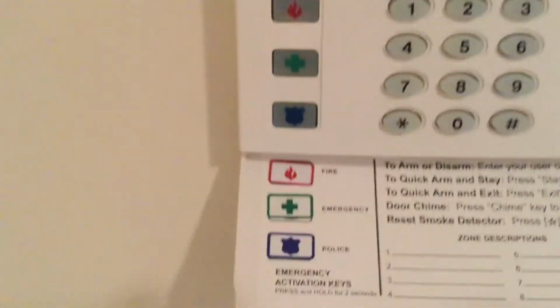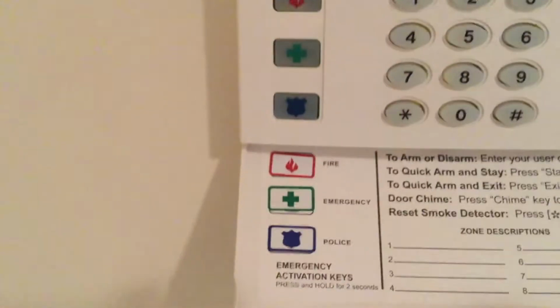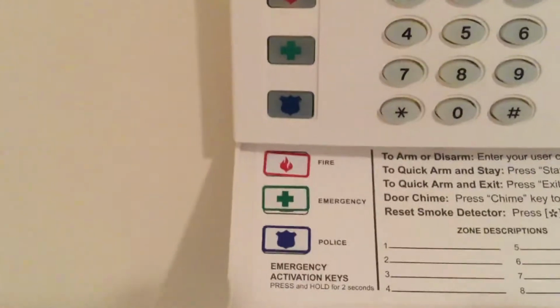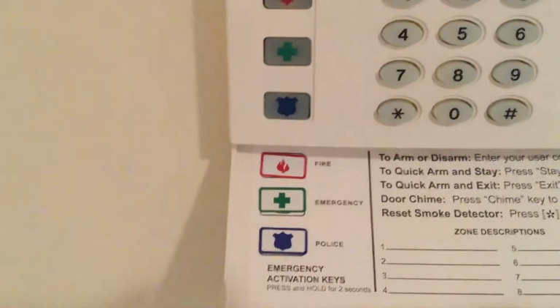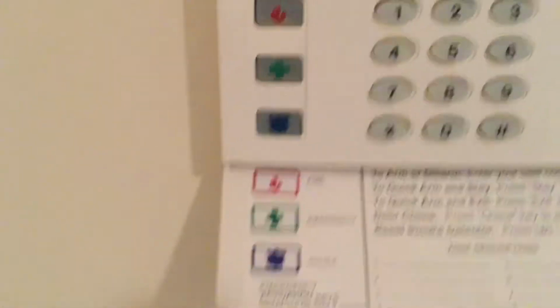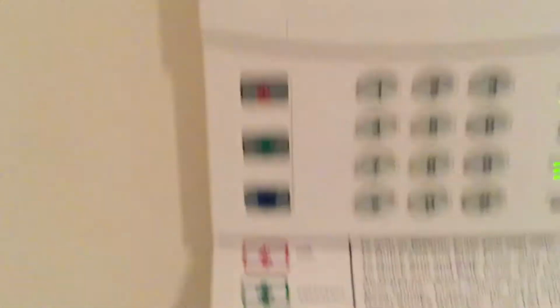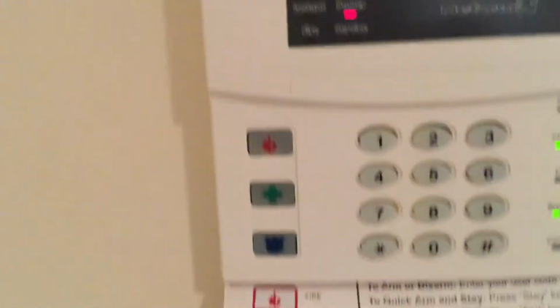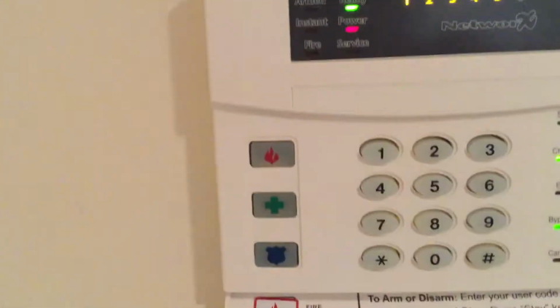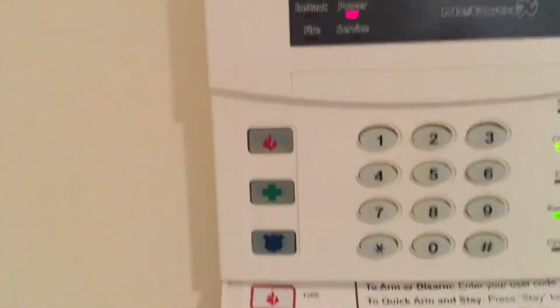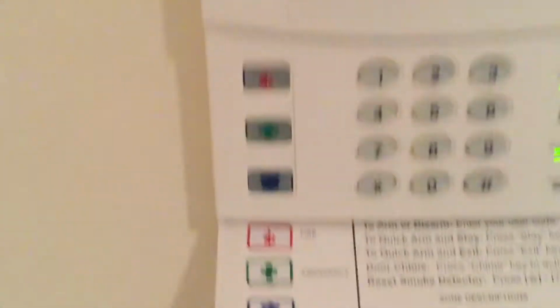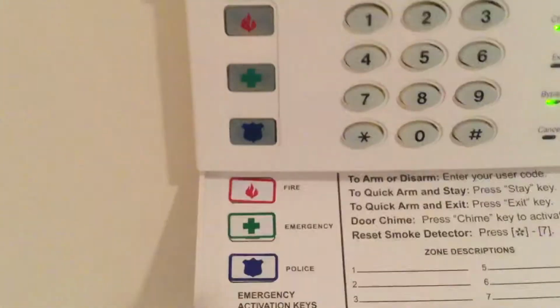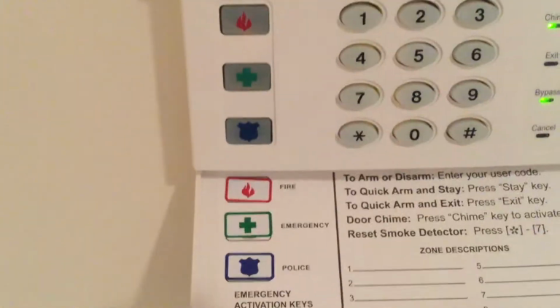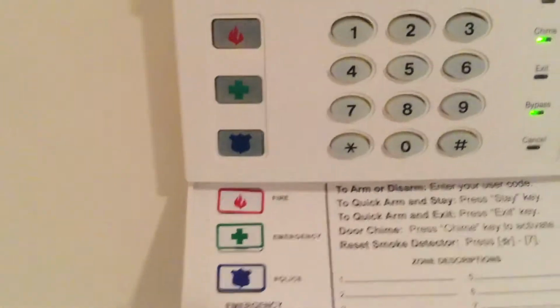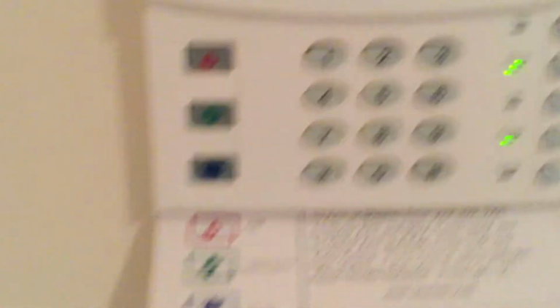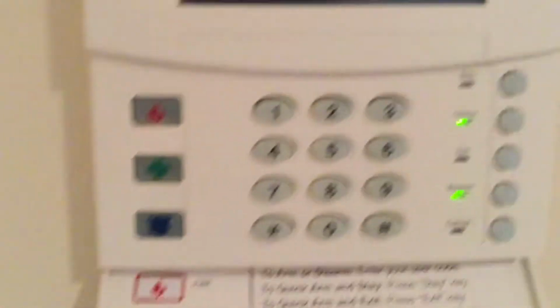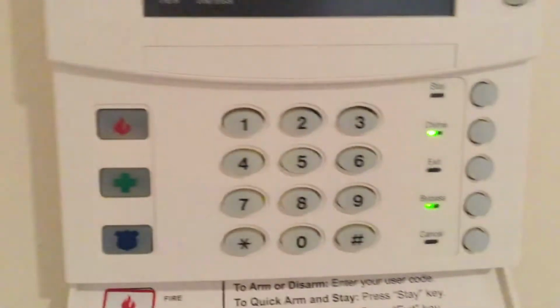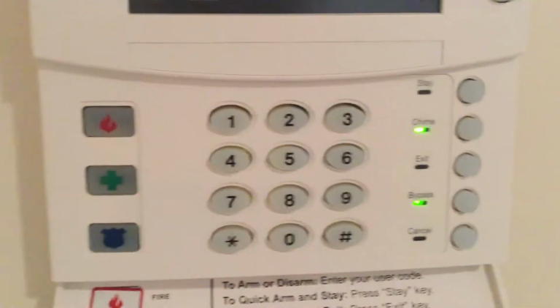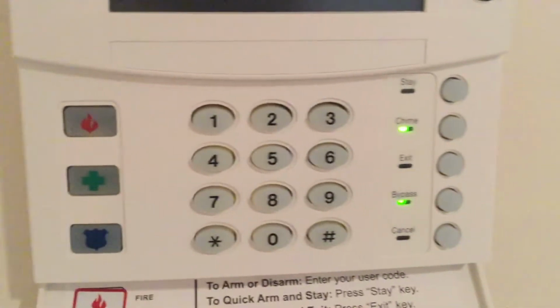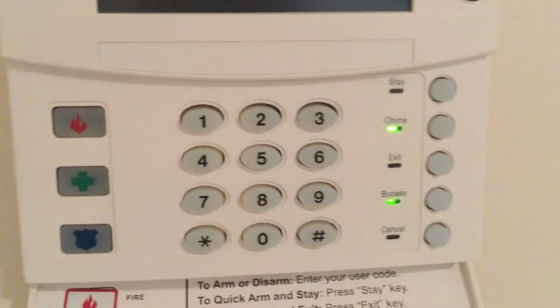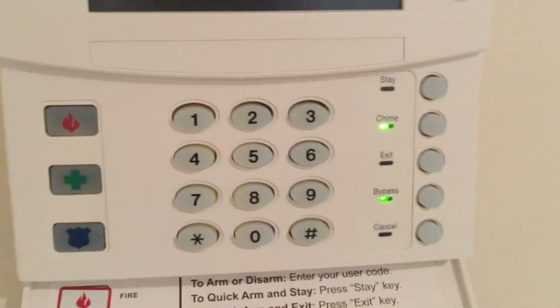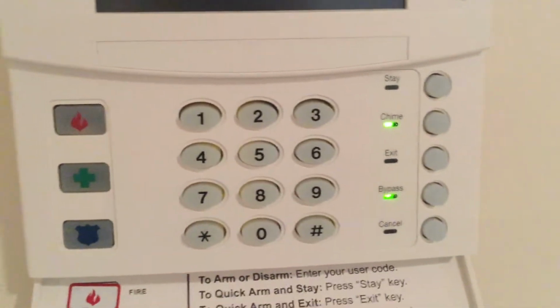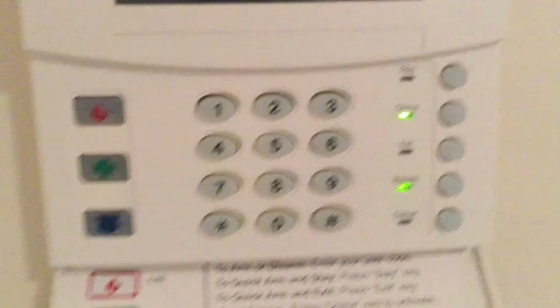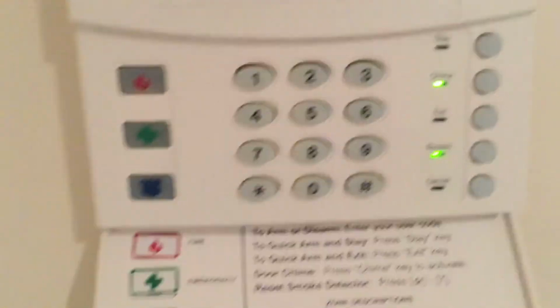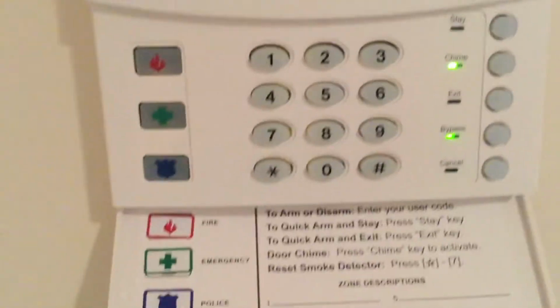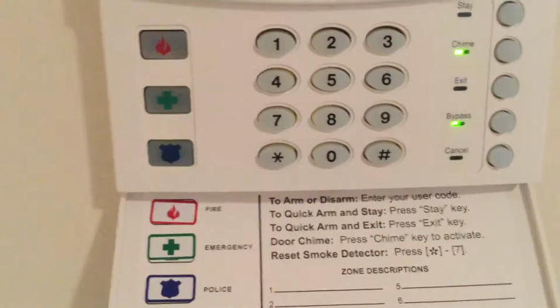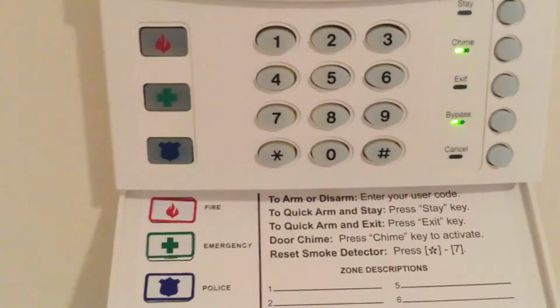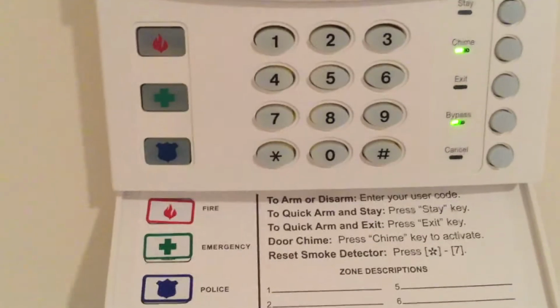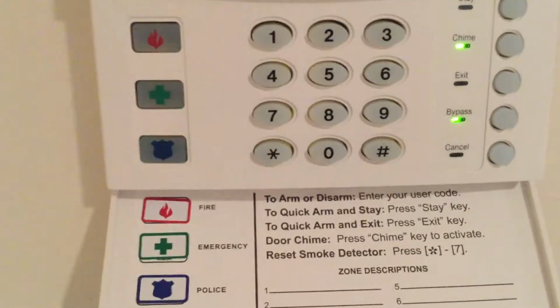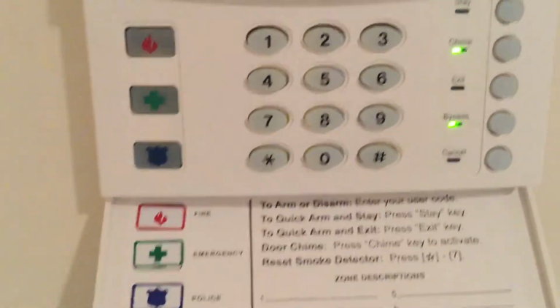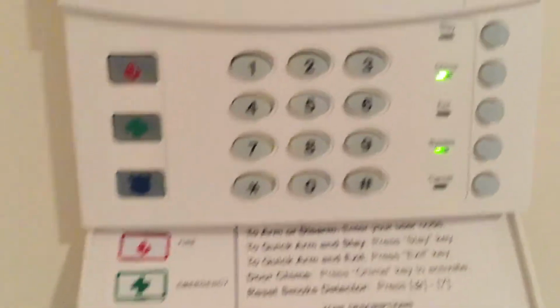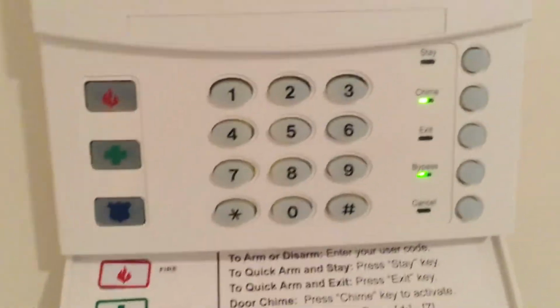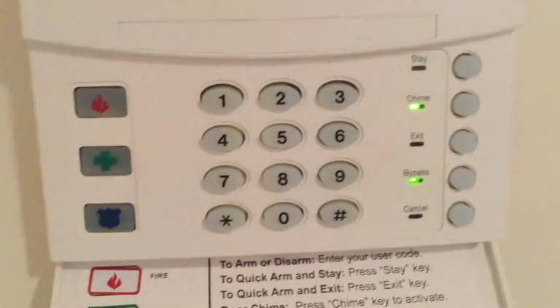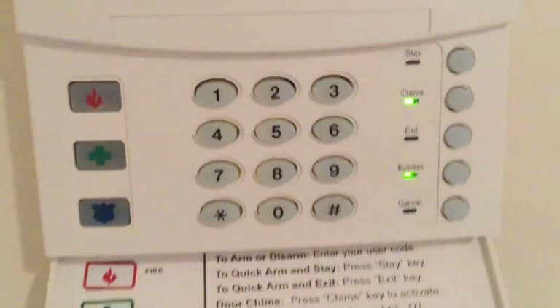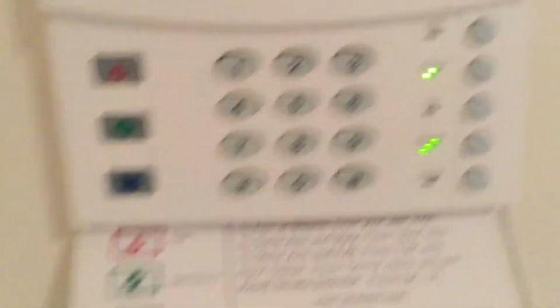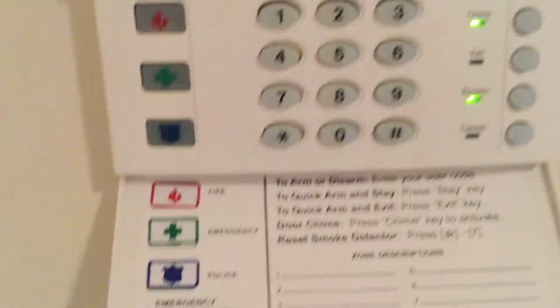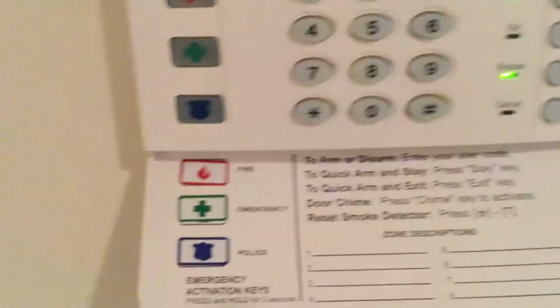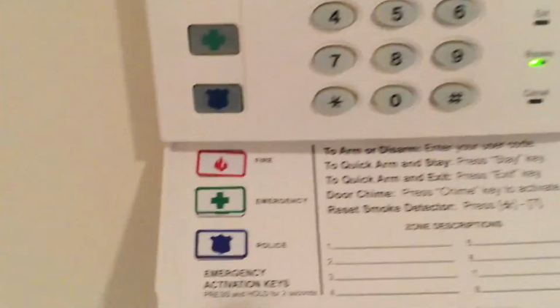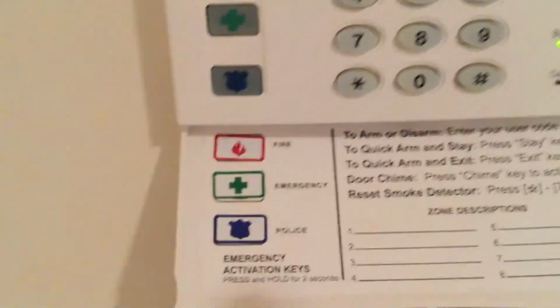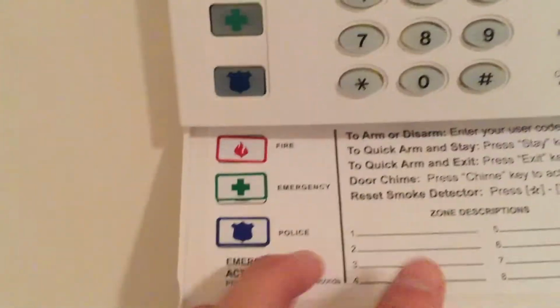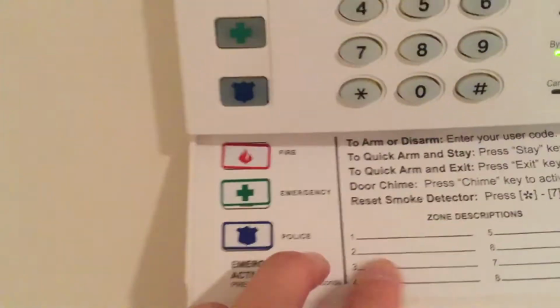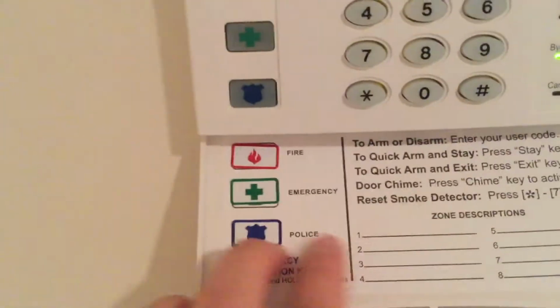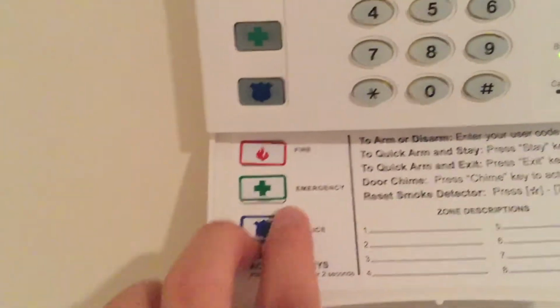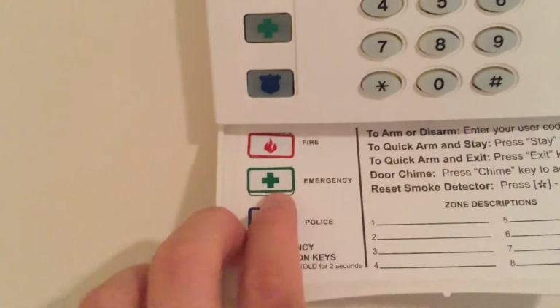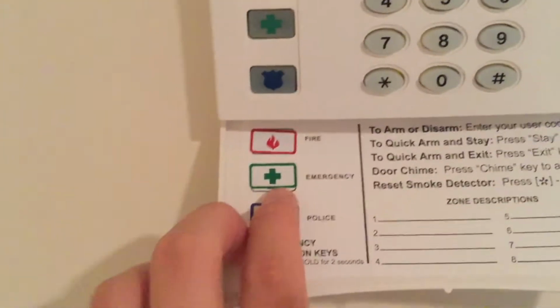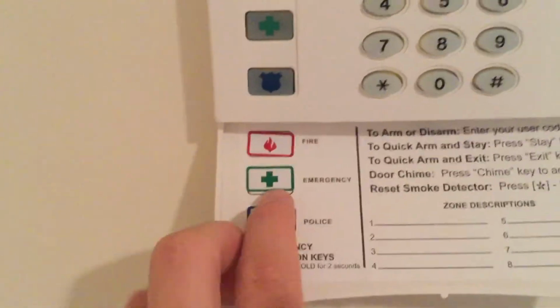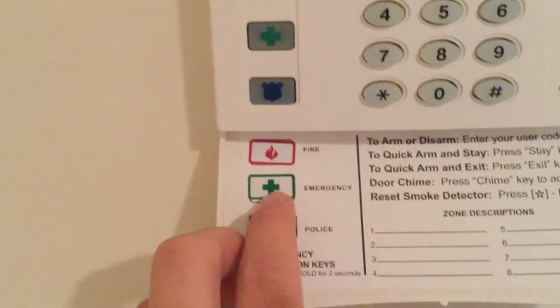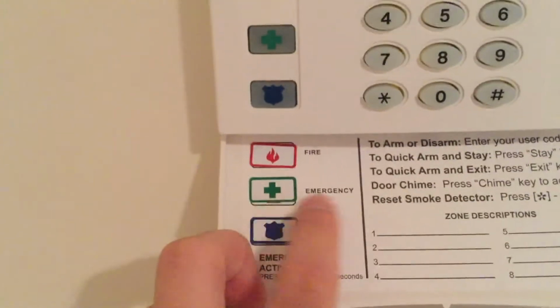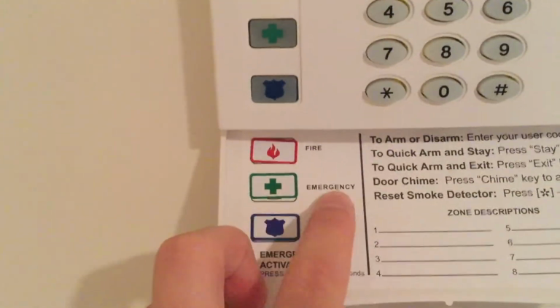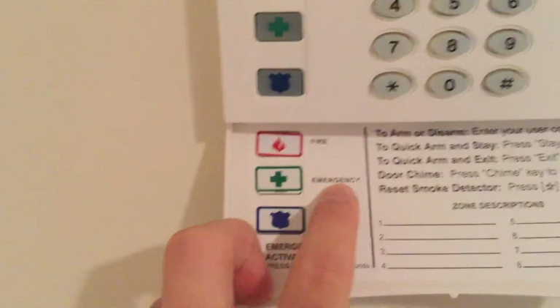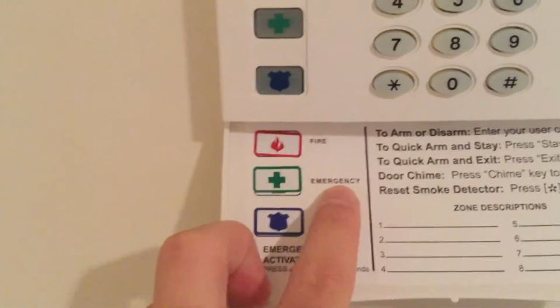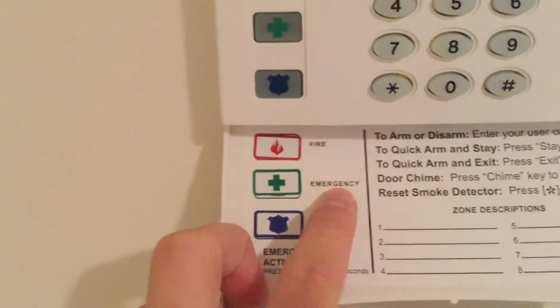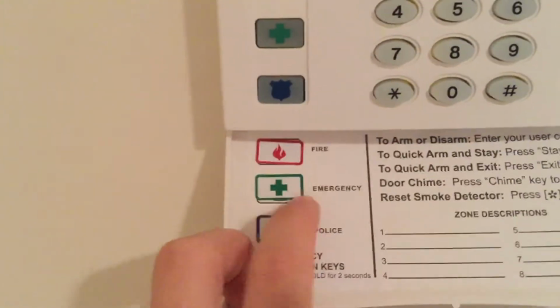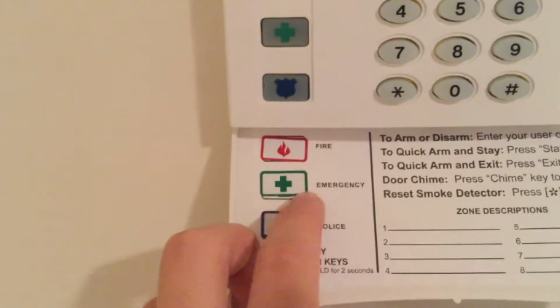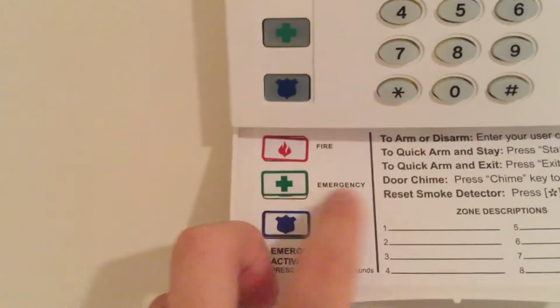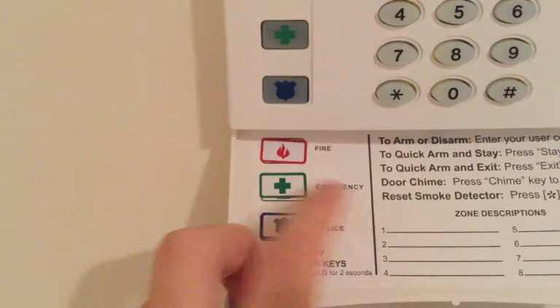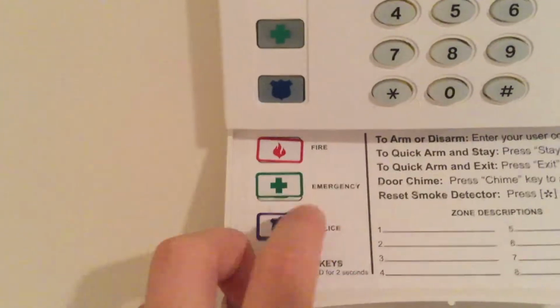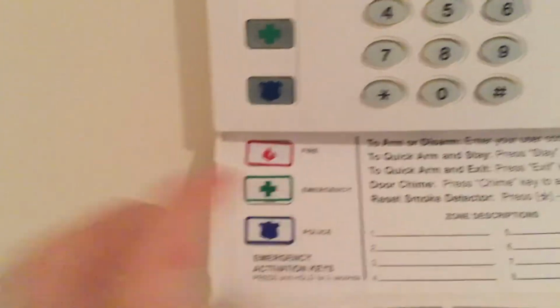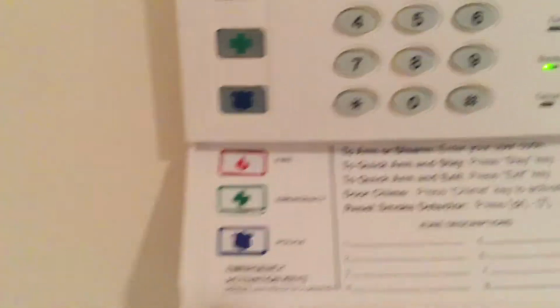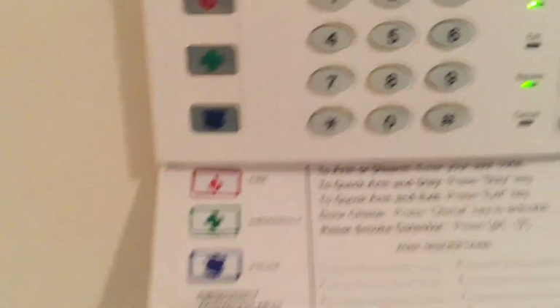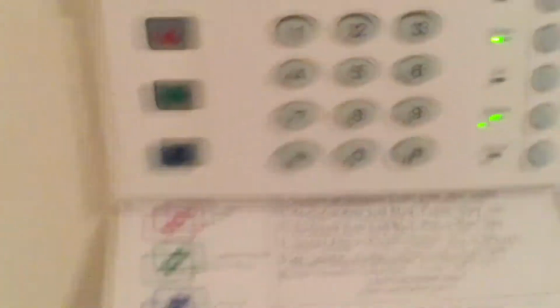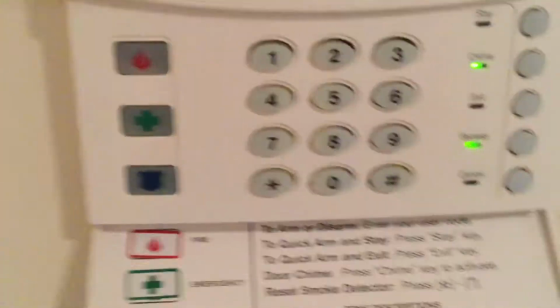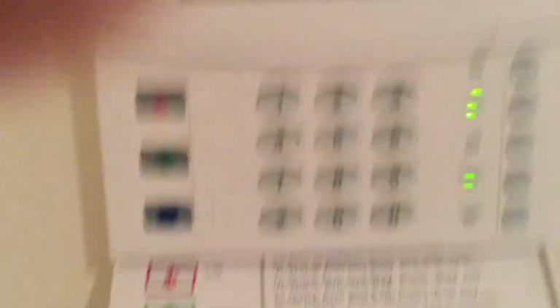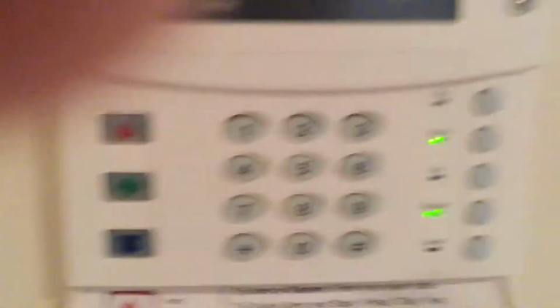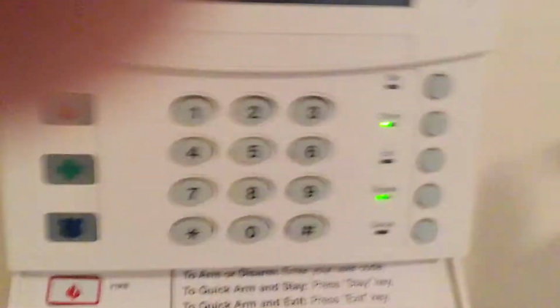Panic buttons are in use. Oh, that's new. Older models say emergency auxiliary, but well.